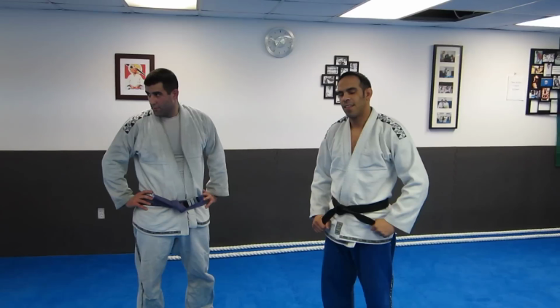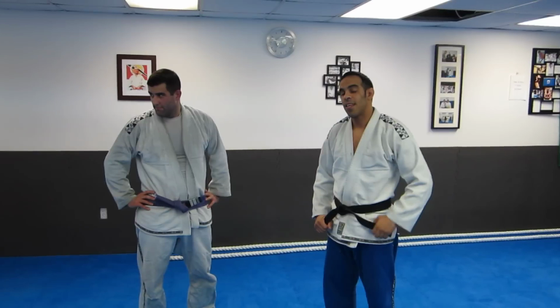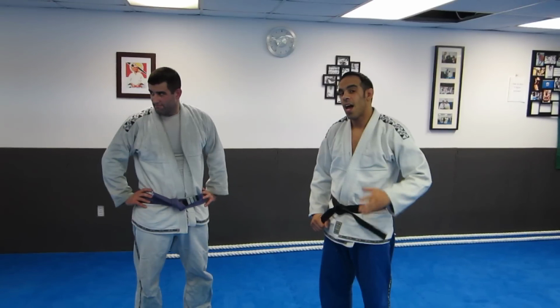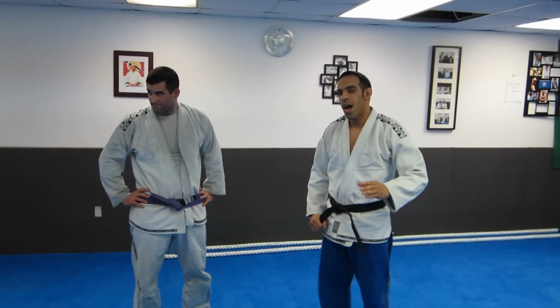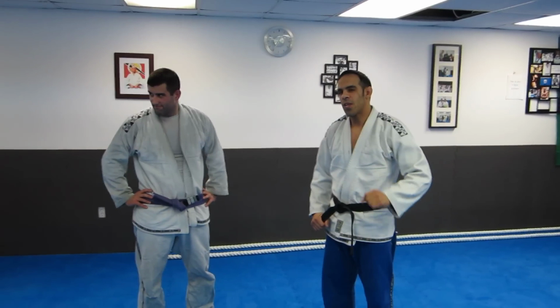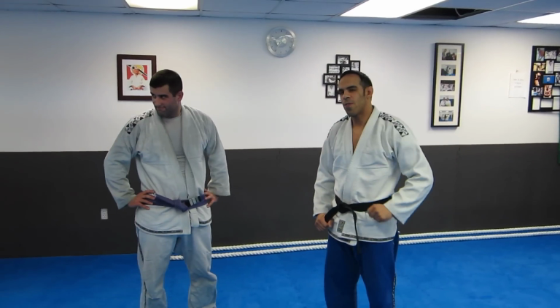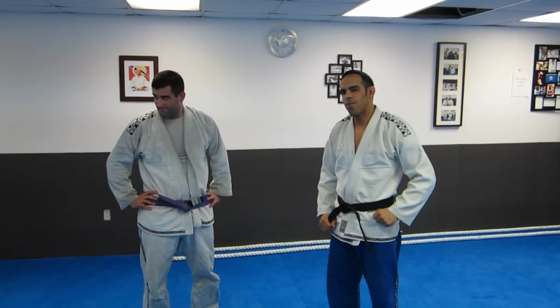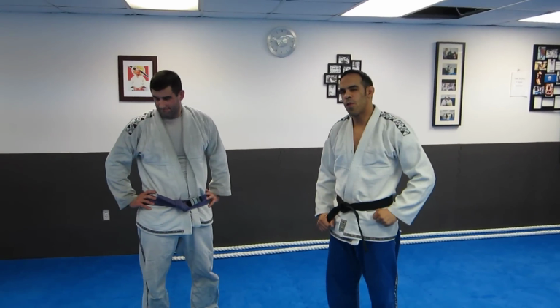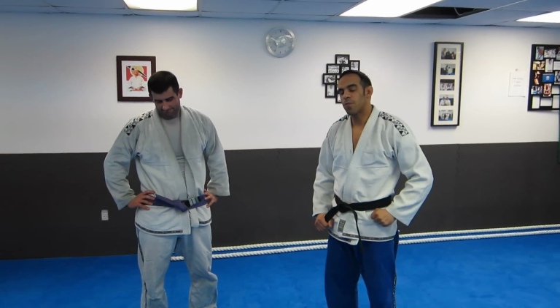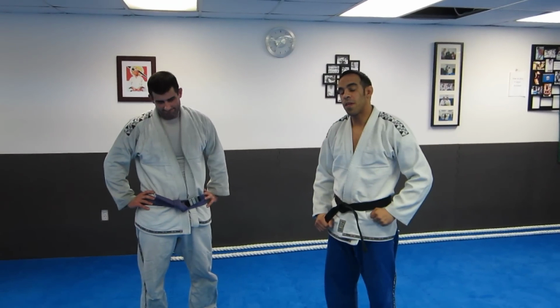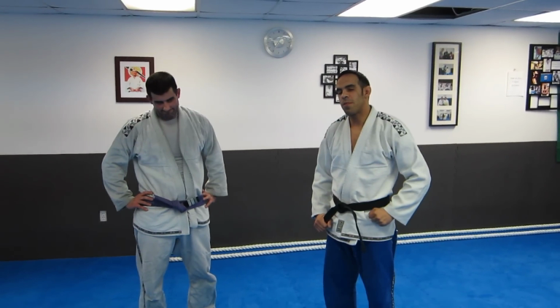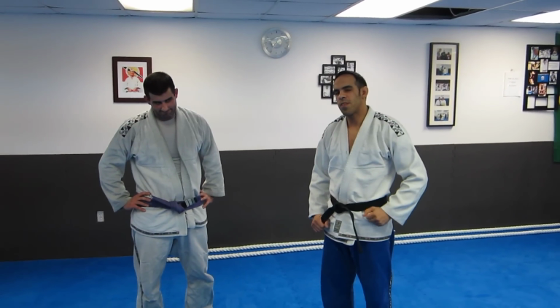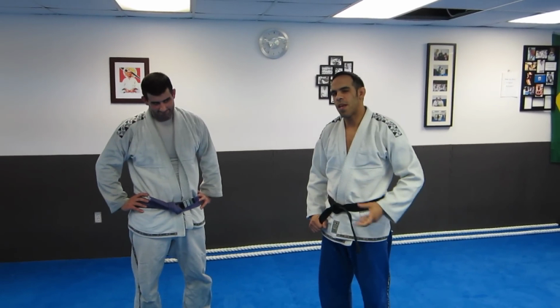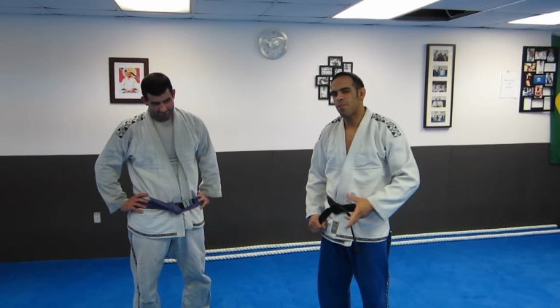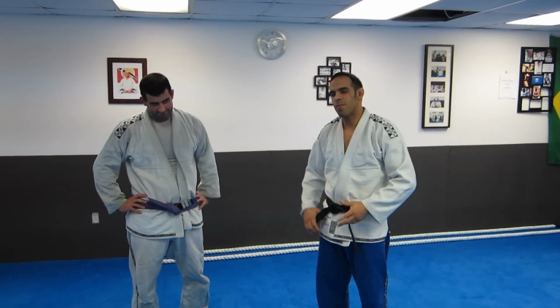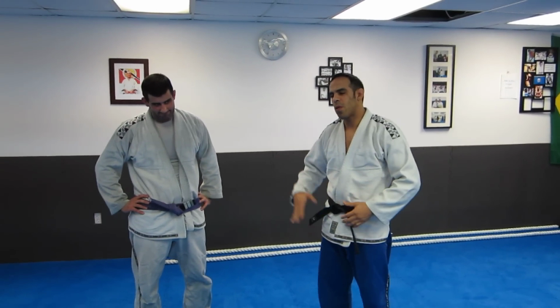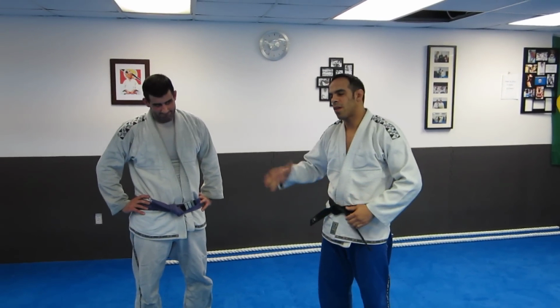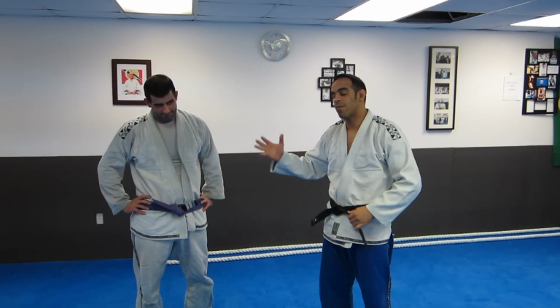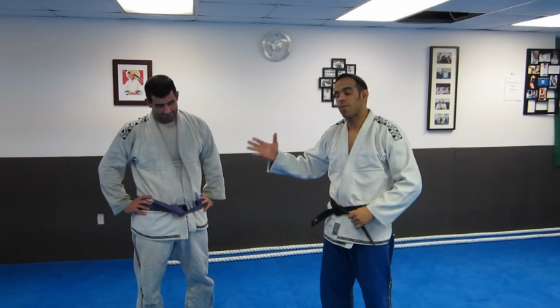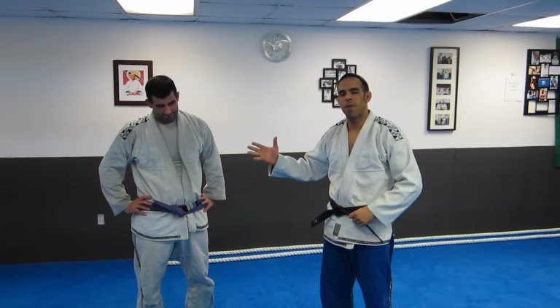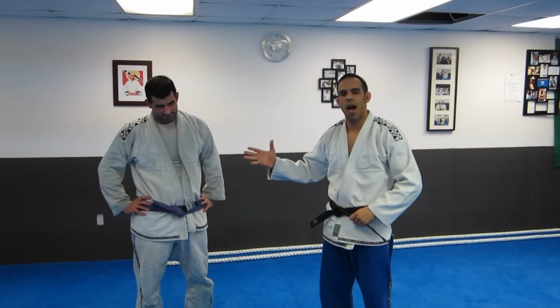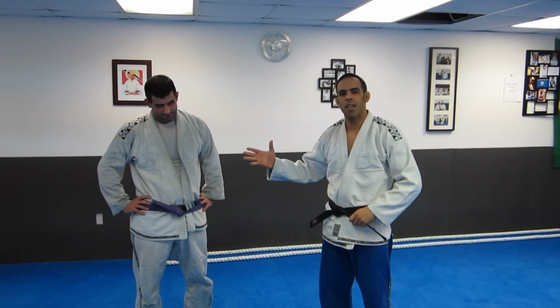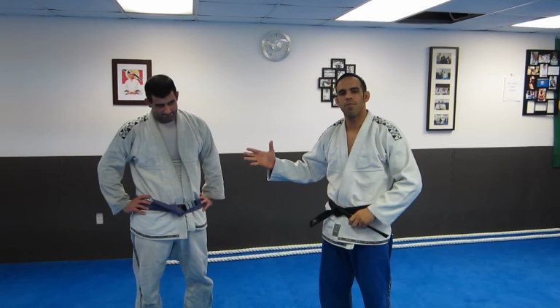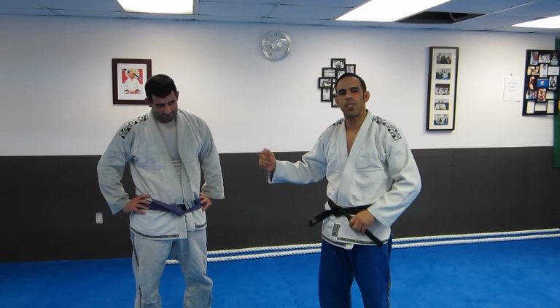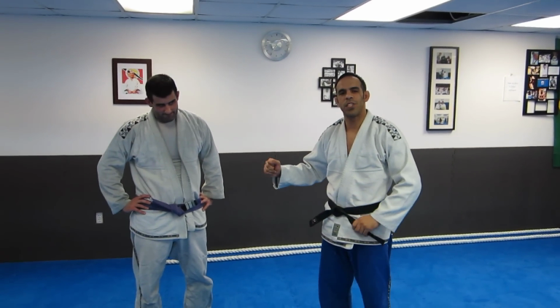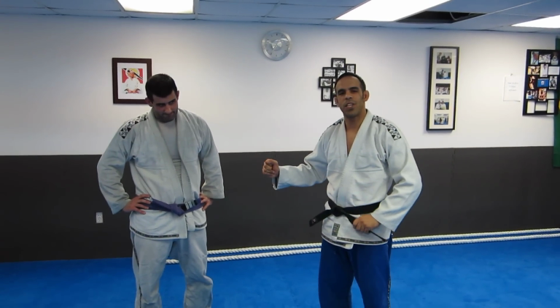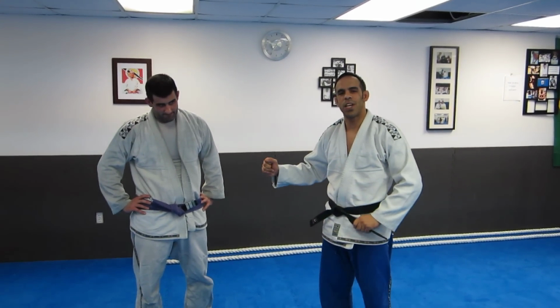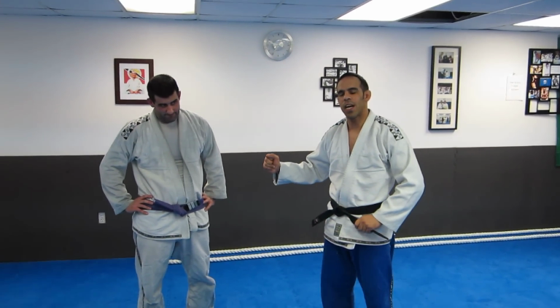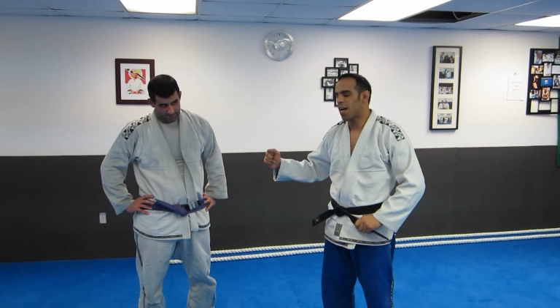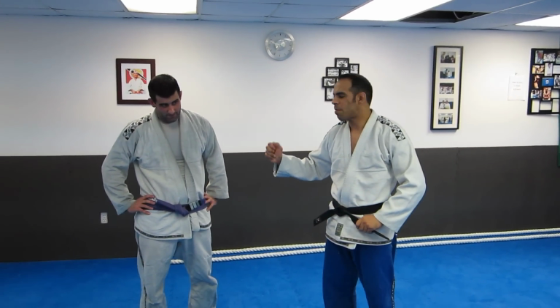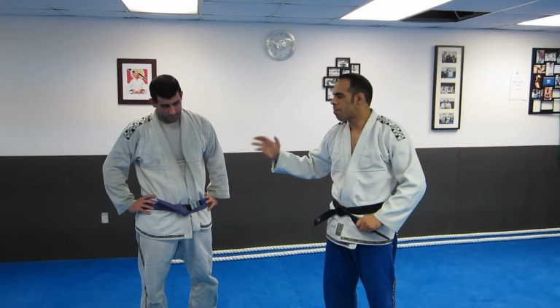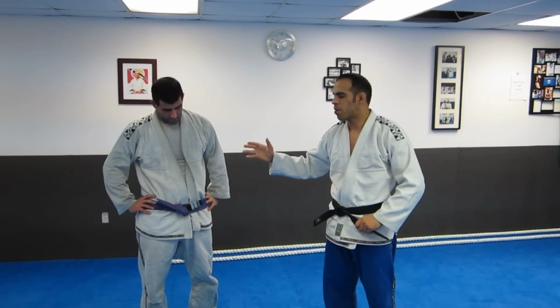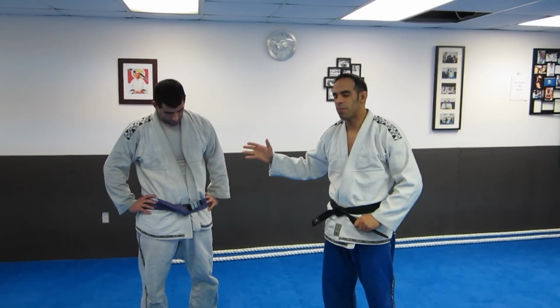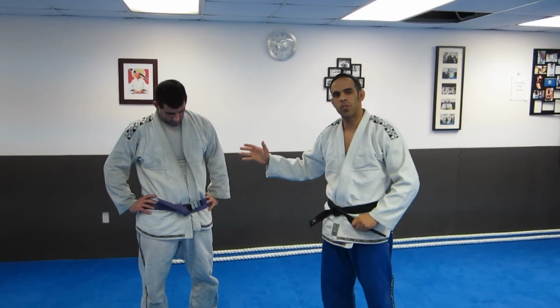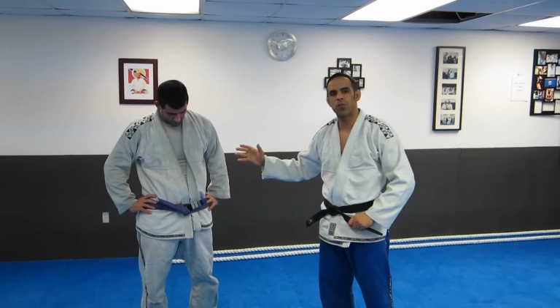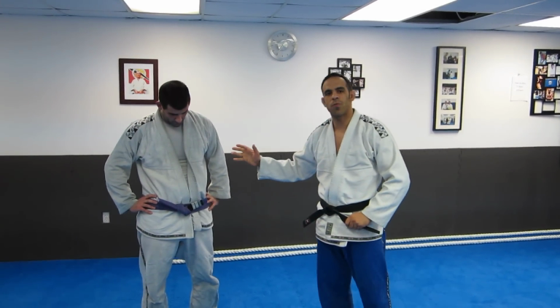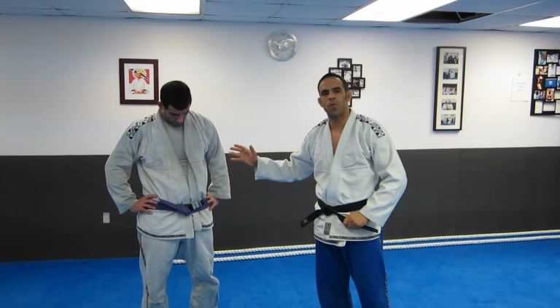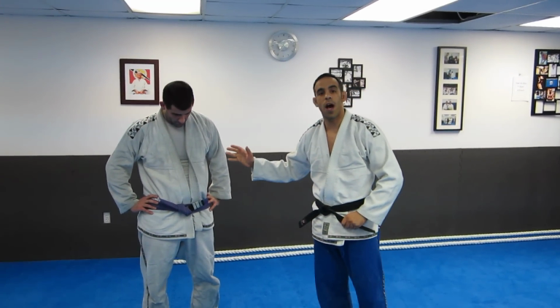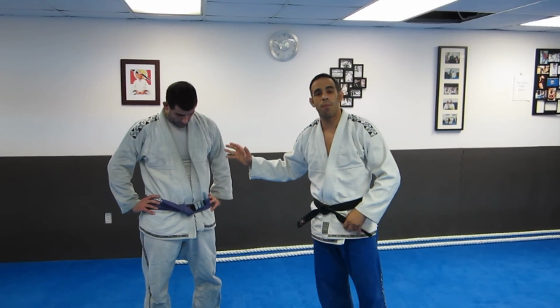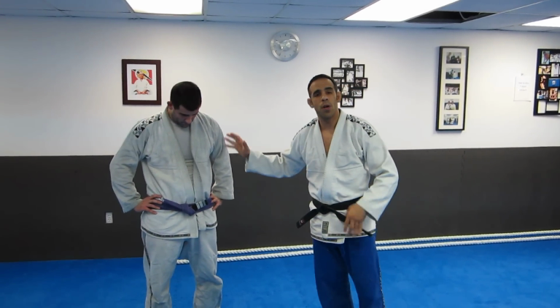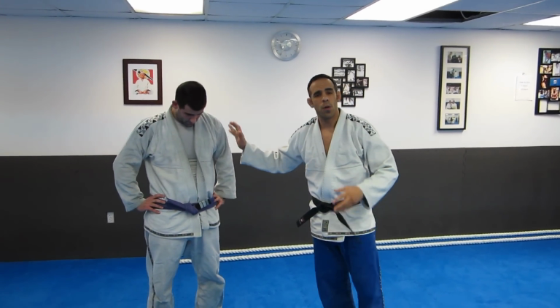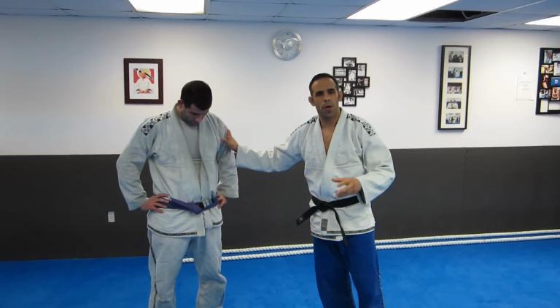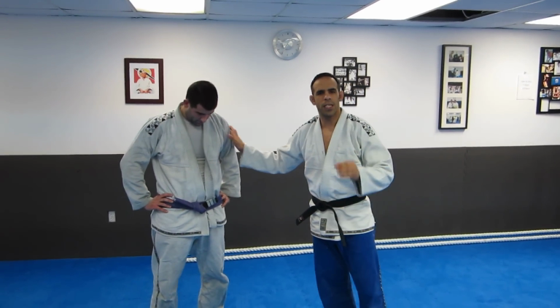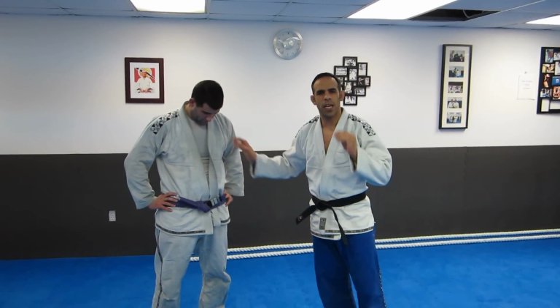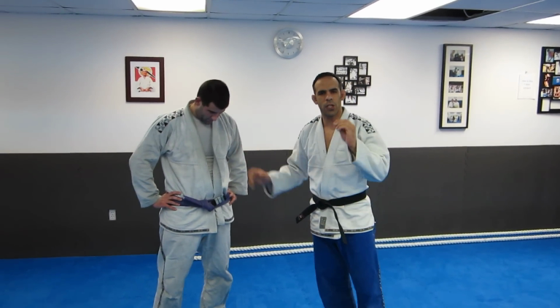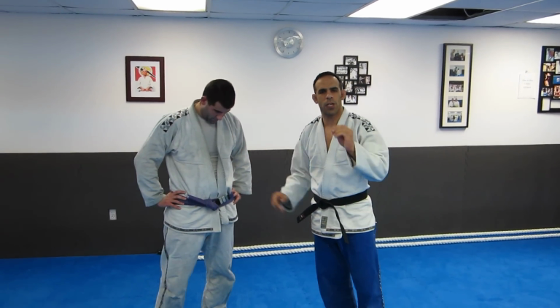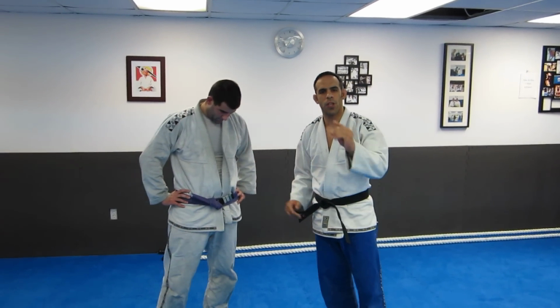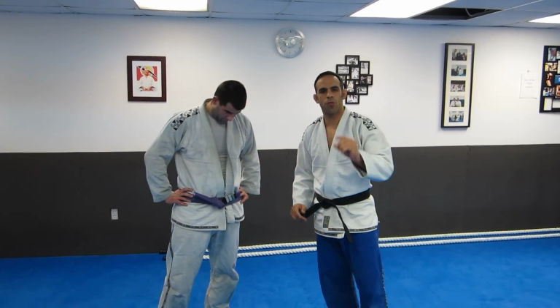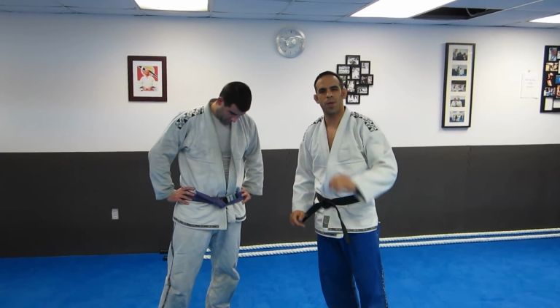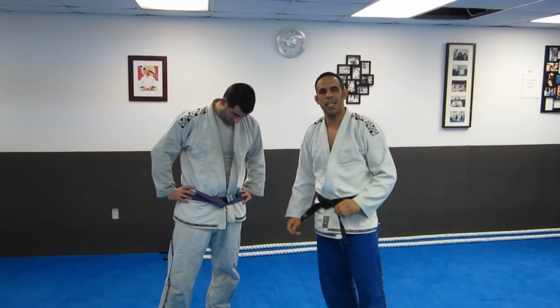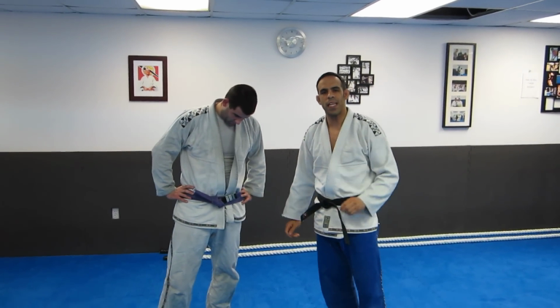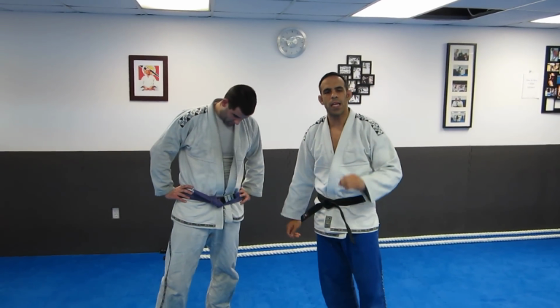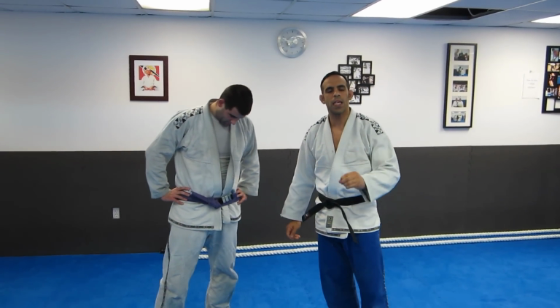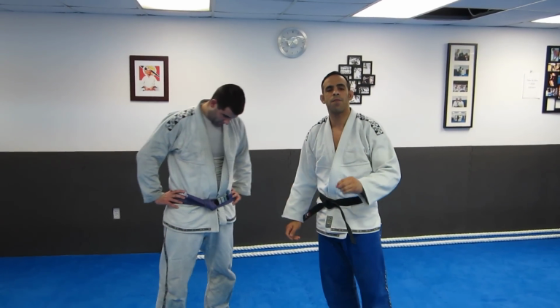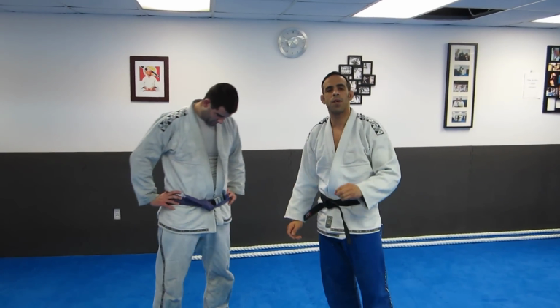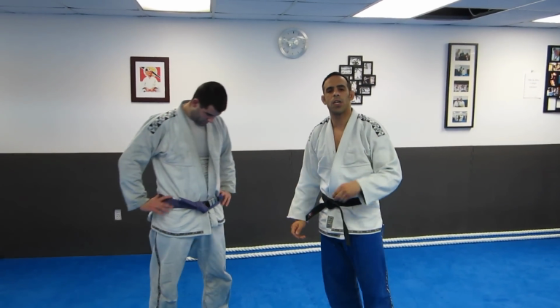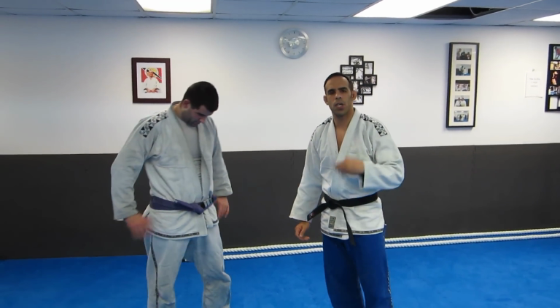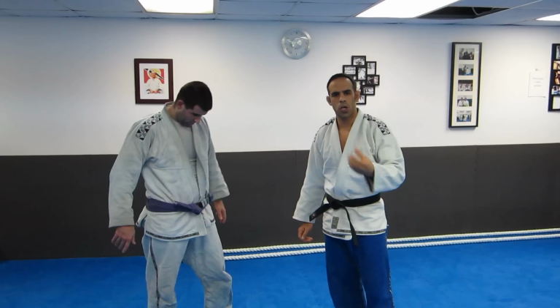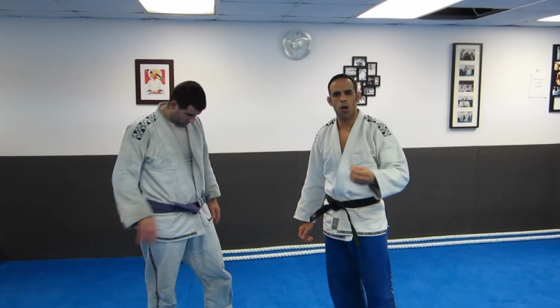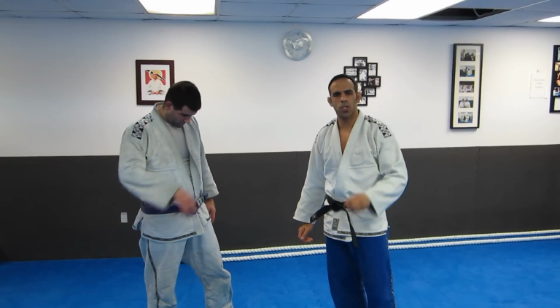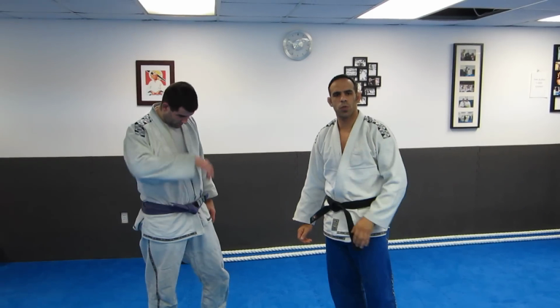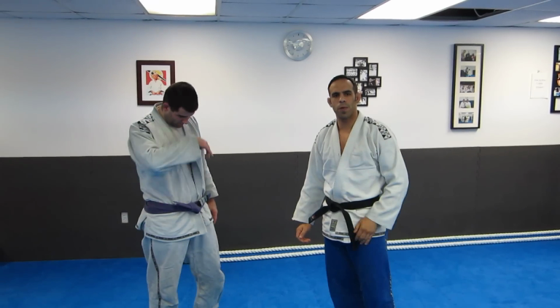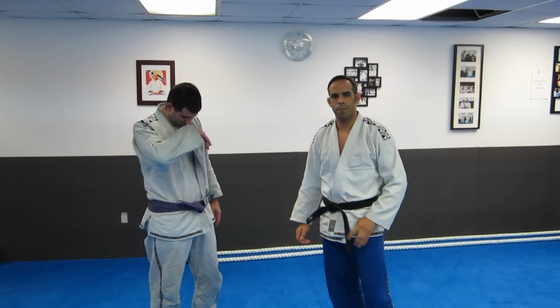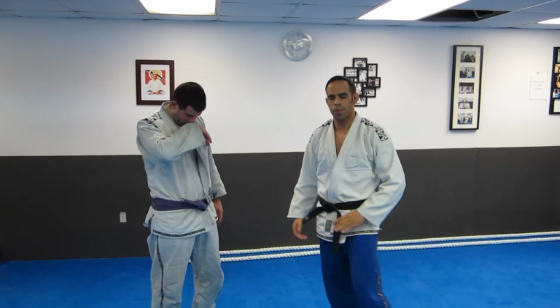How you doing folks, my name is Ken Primola from ilovebjj.com. I'm here with my student Rob. We're going to take a look at three De La Riva guard sweeps.